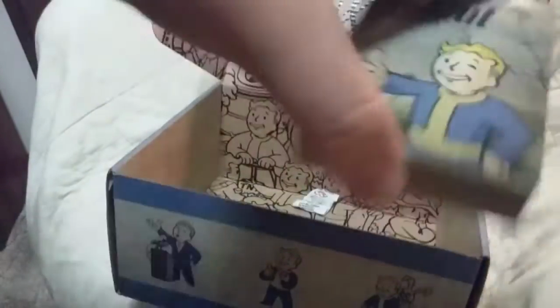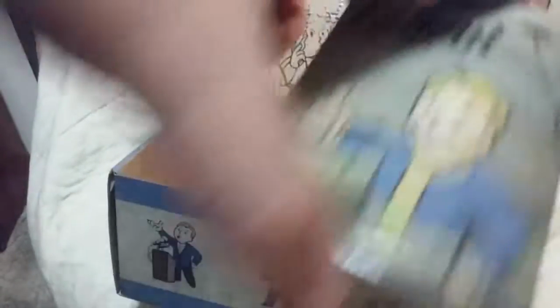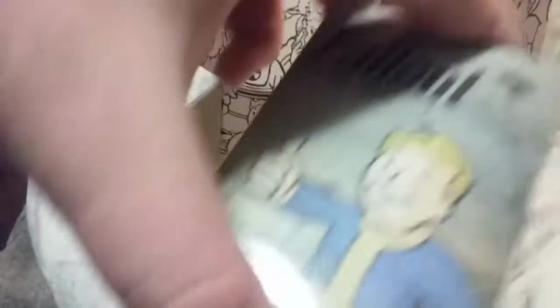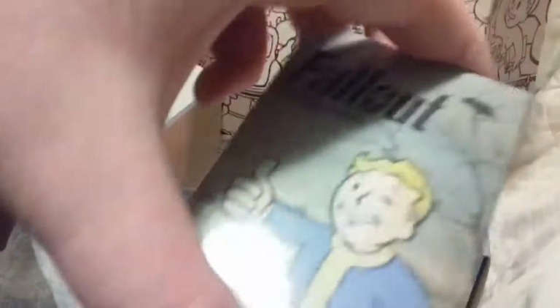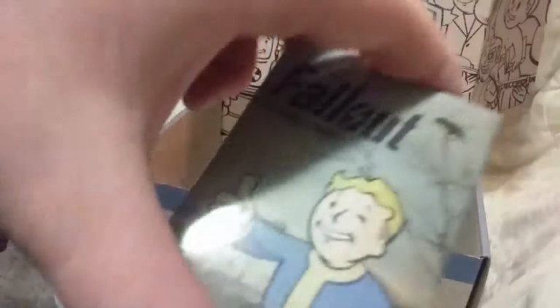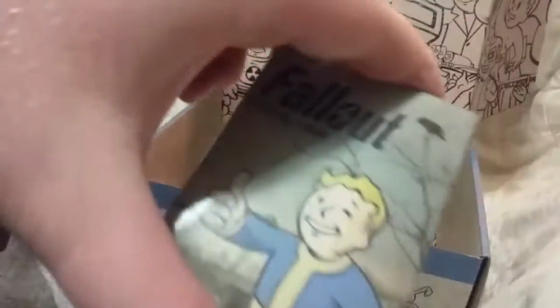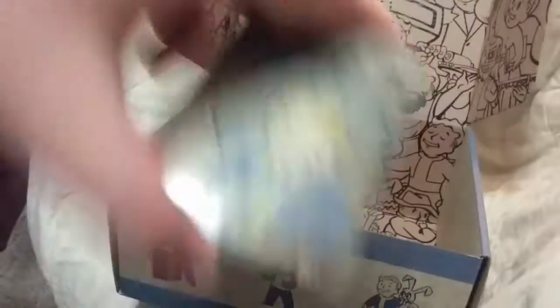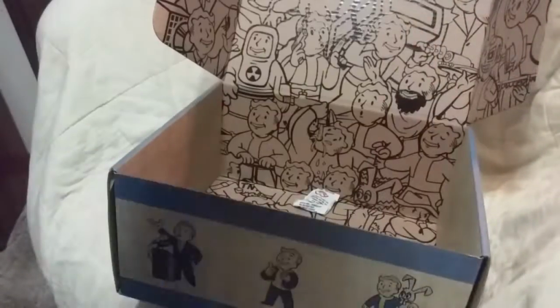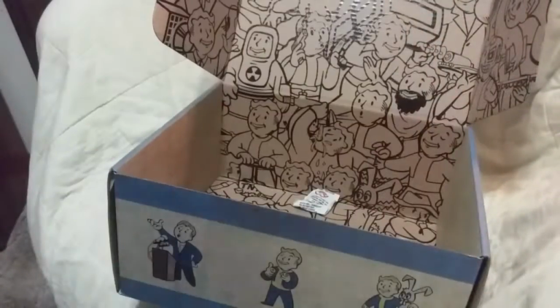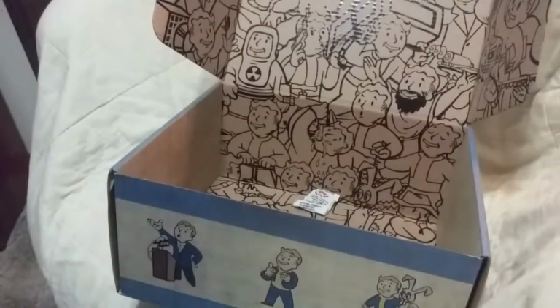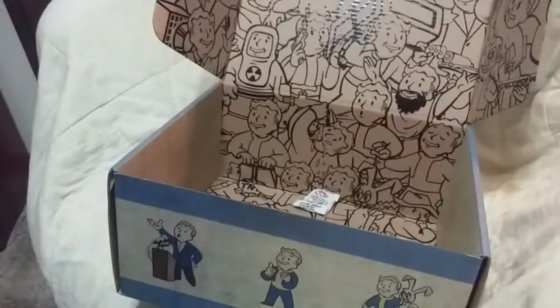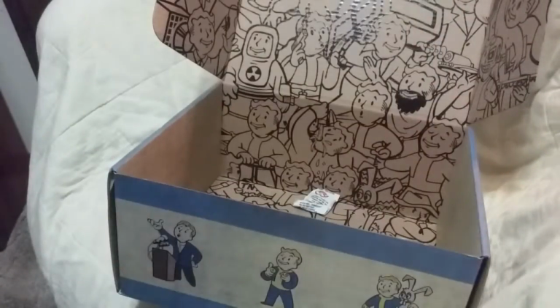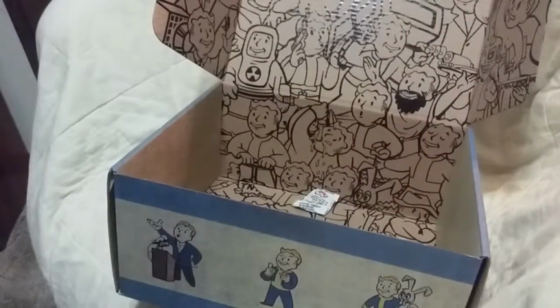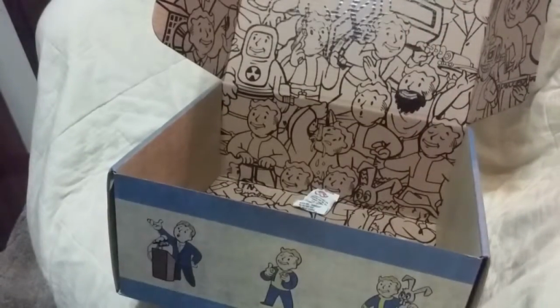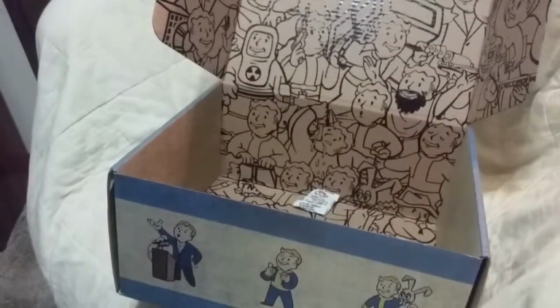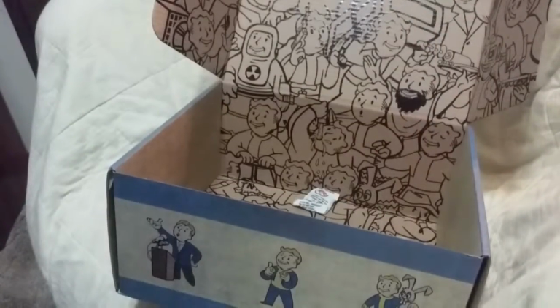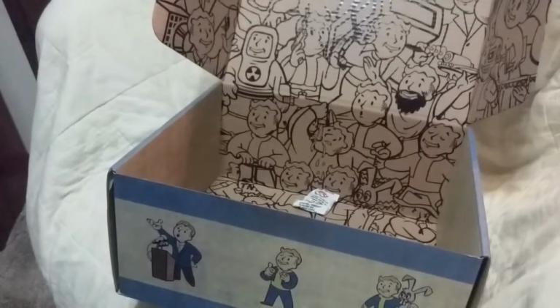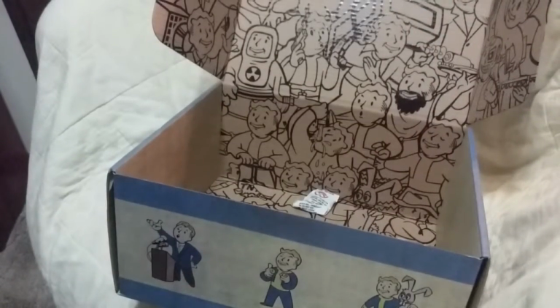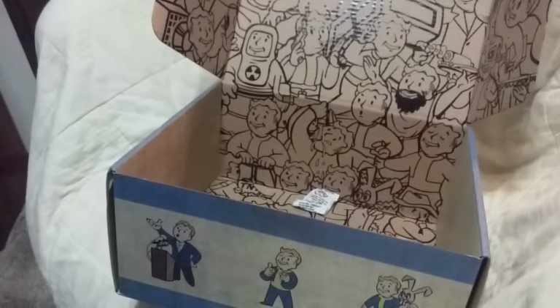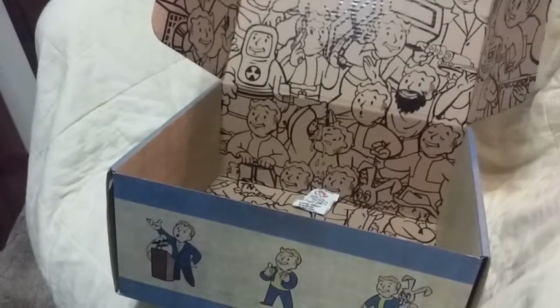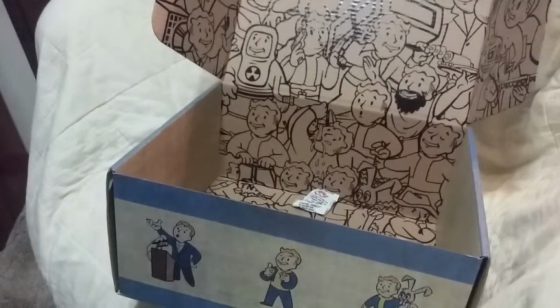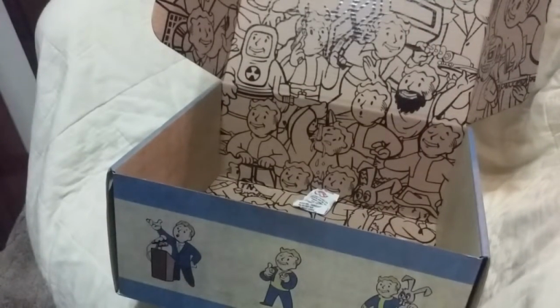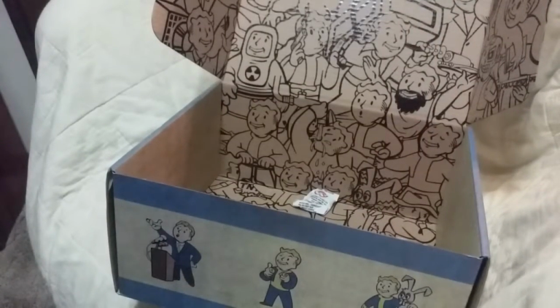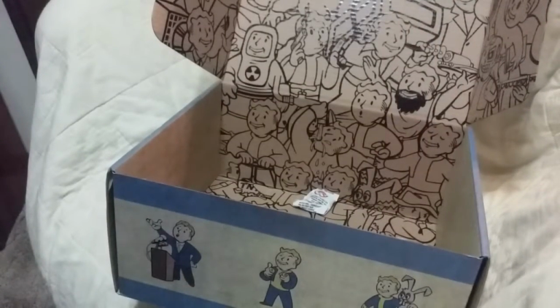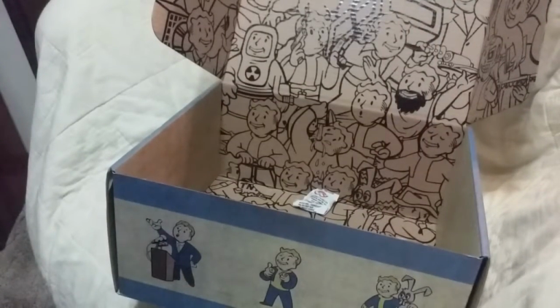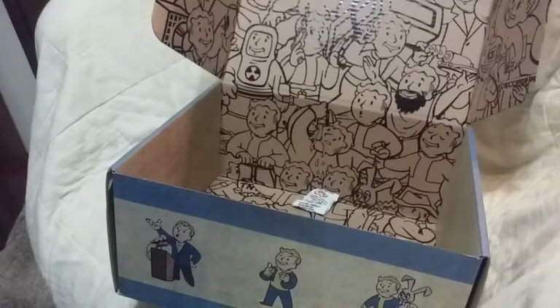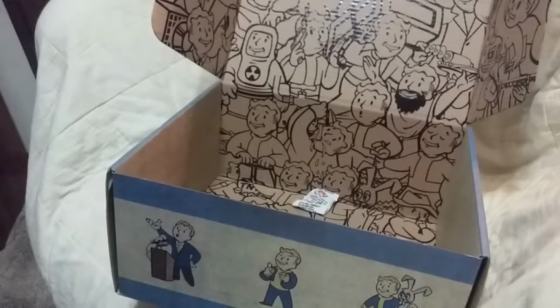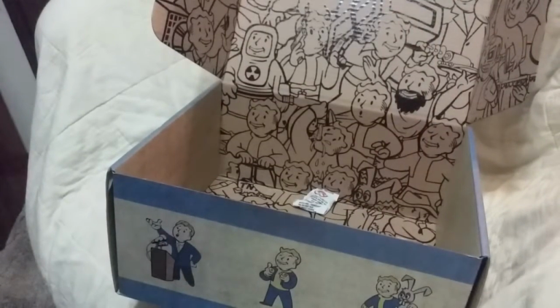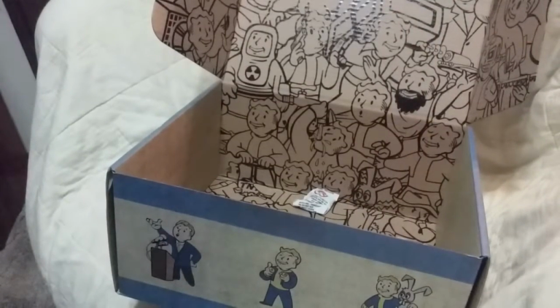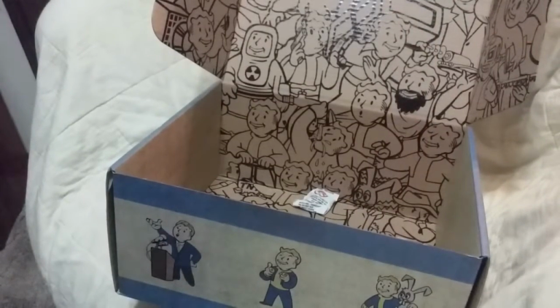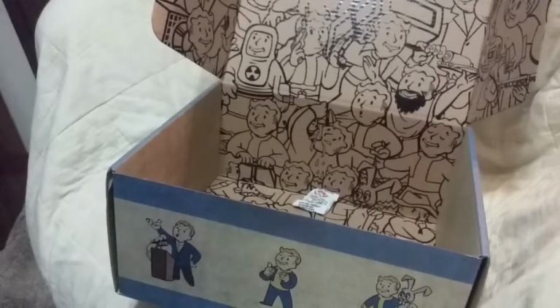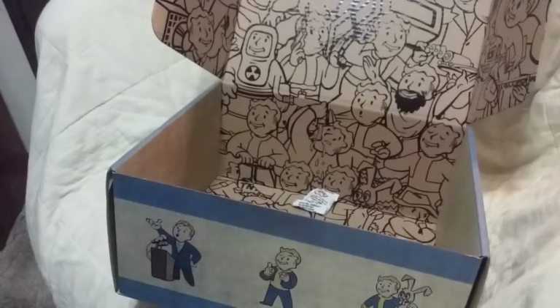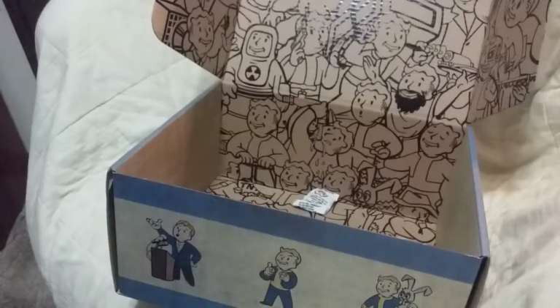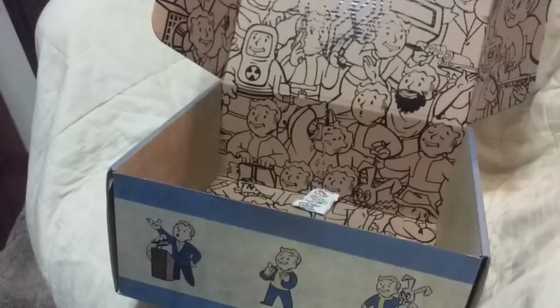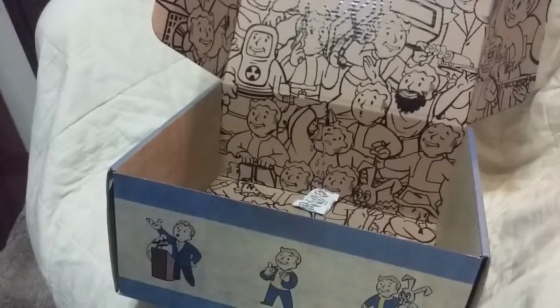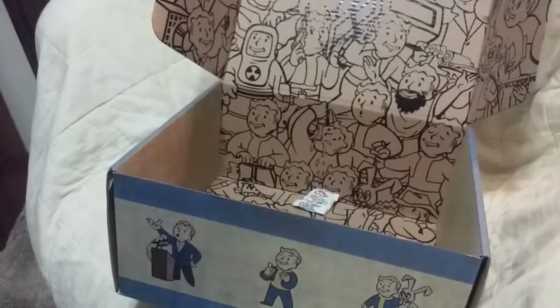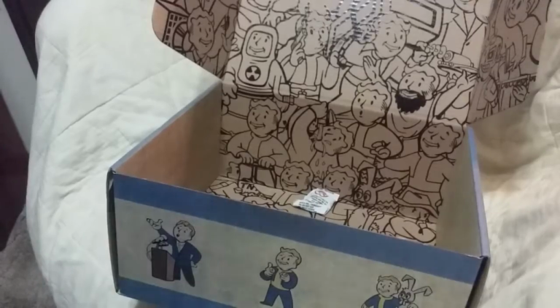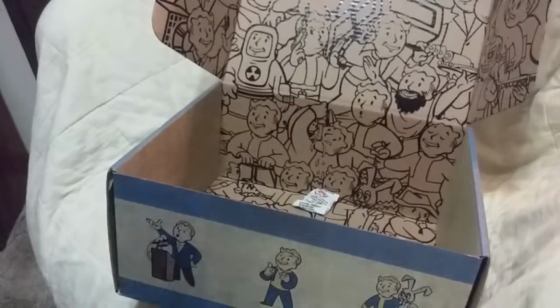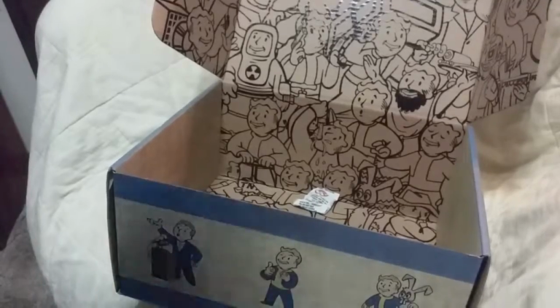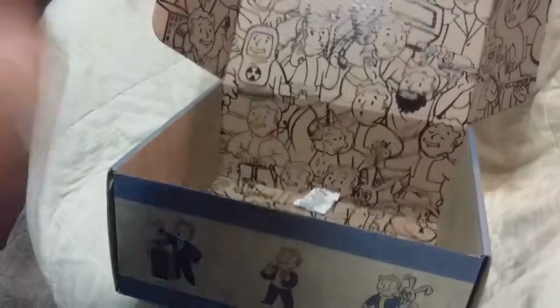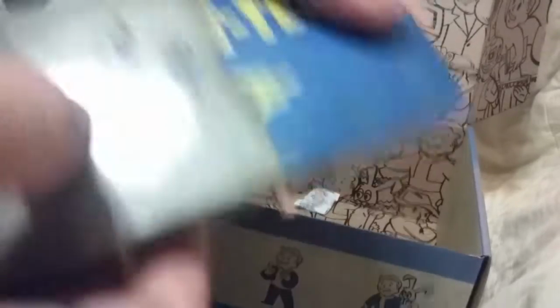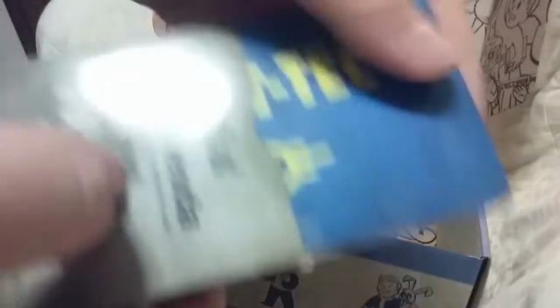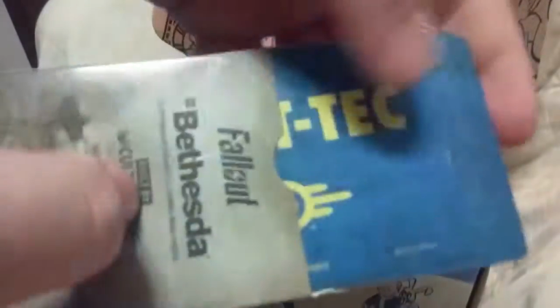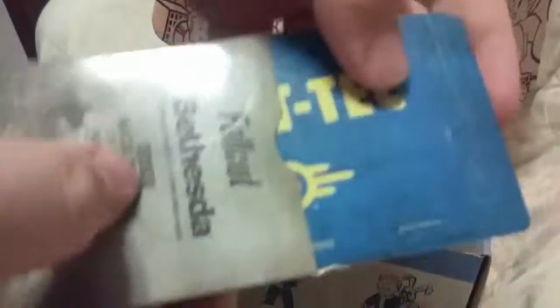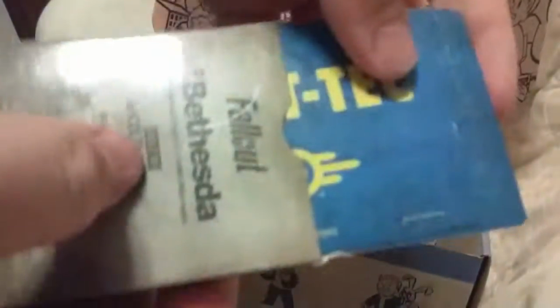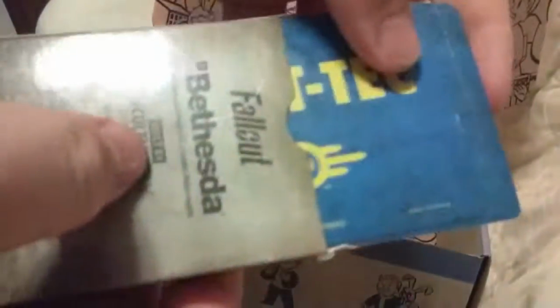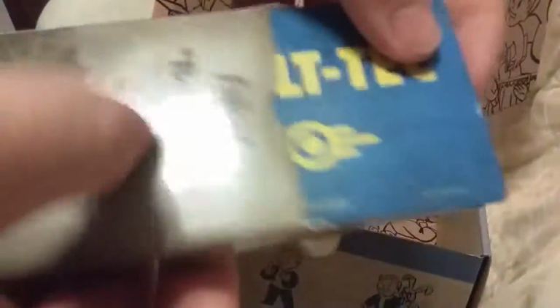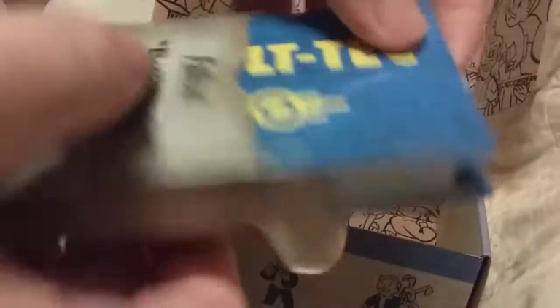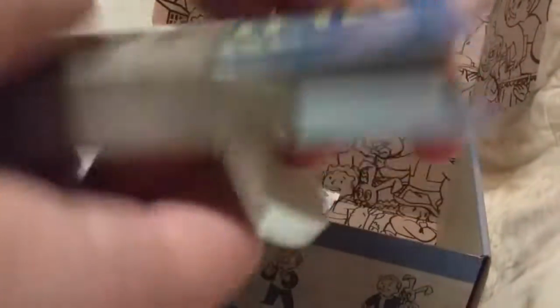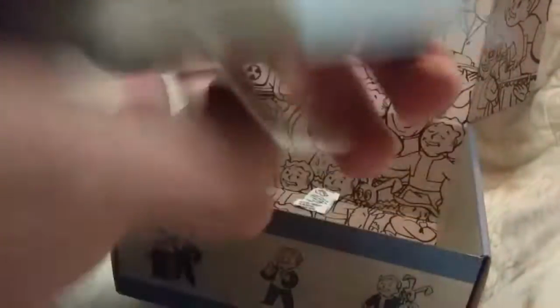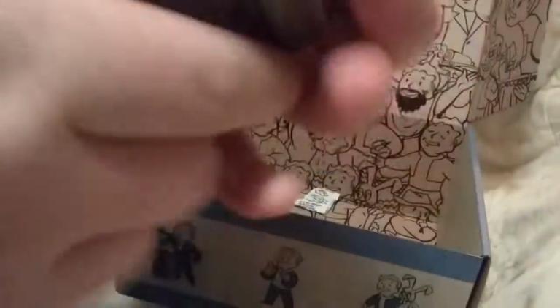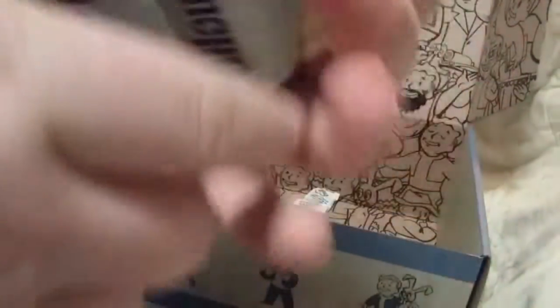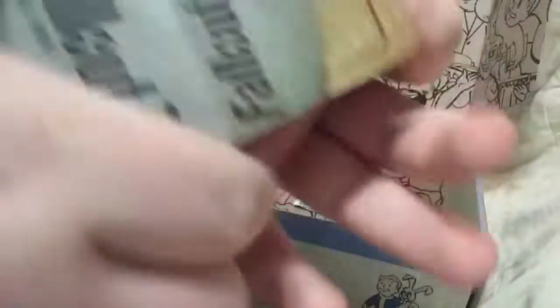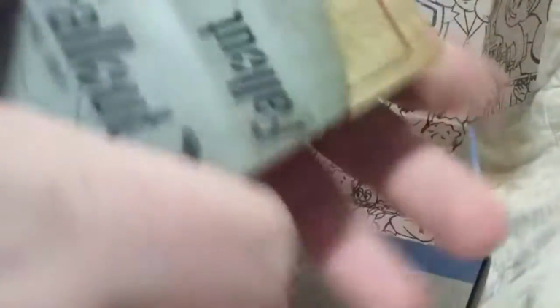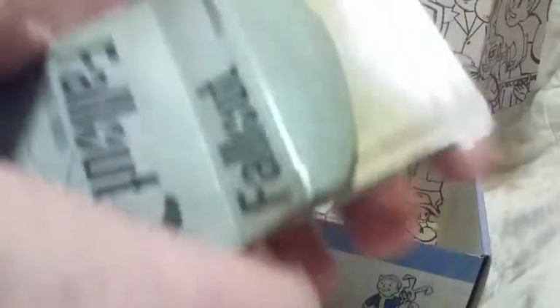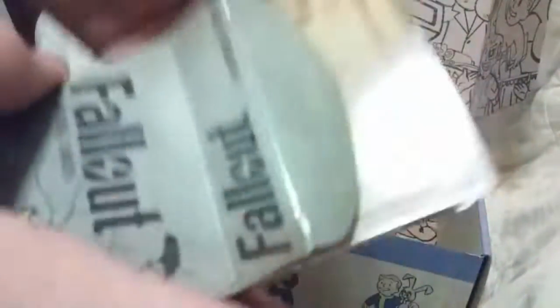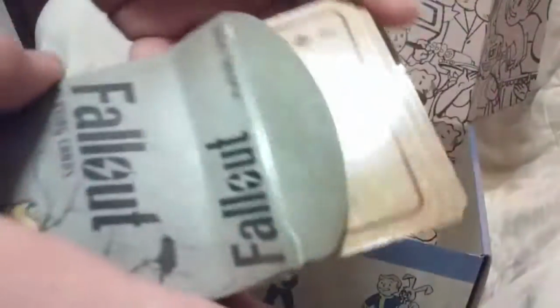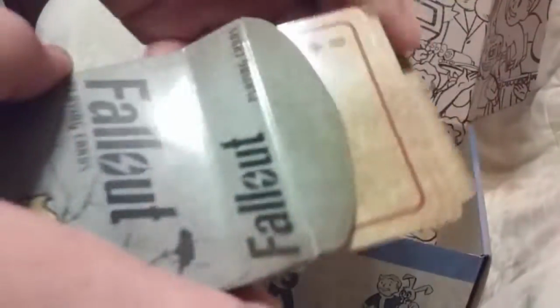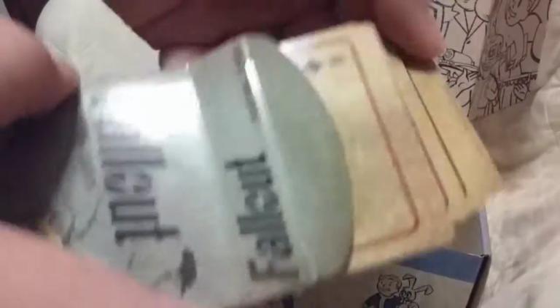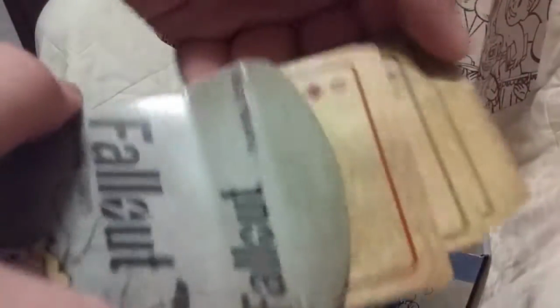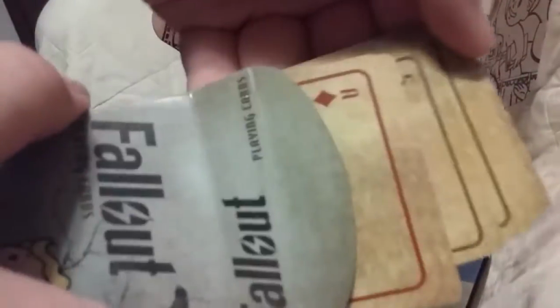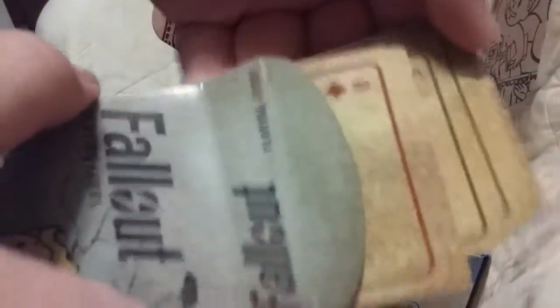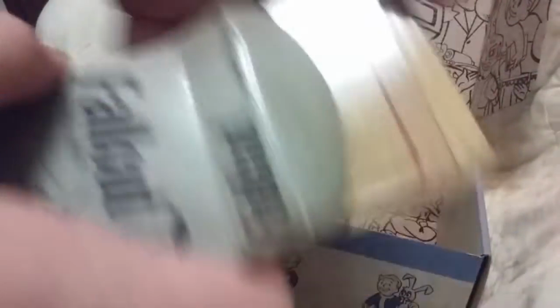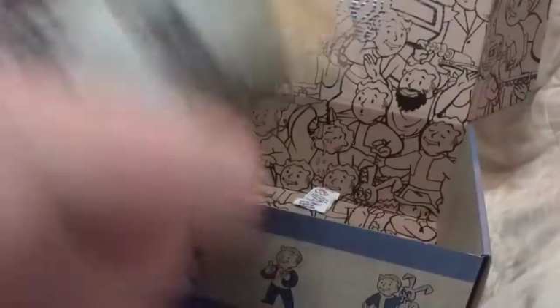Fallout cards. The cards are custom — Vault-Tec on the back, custom print.